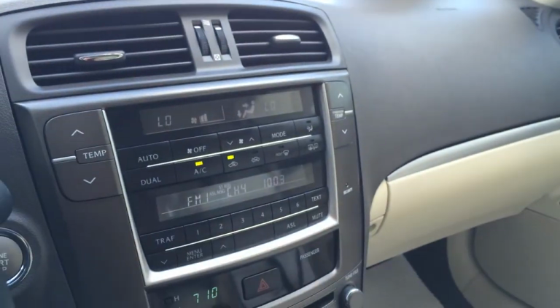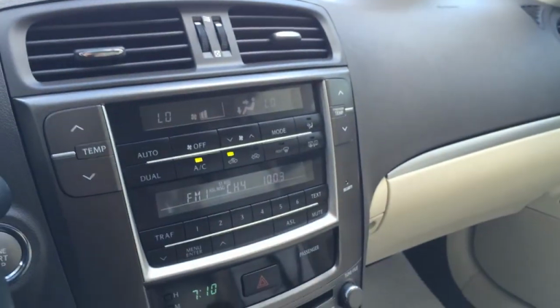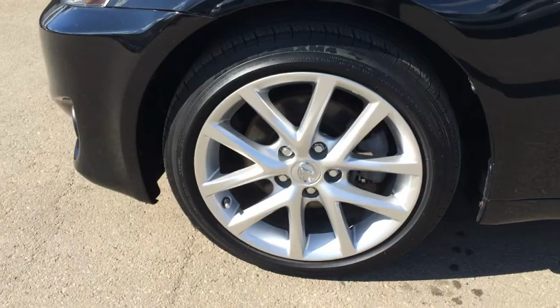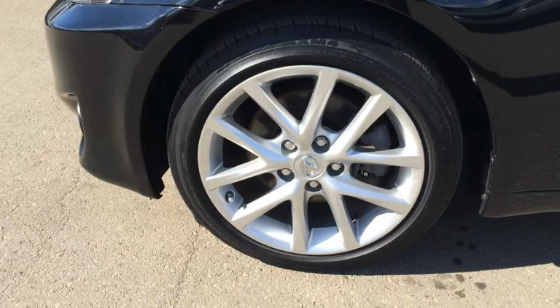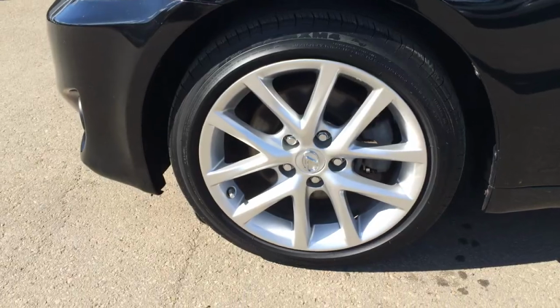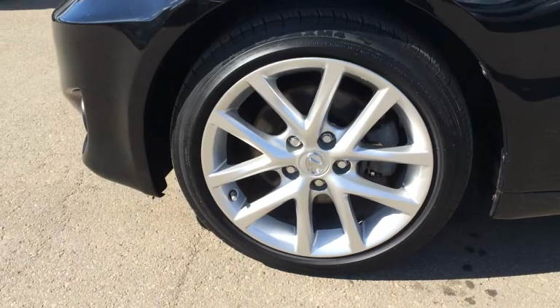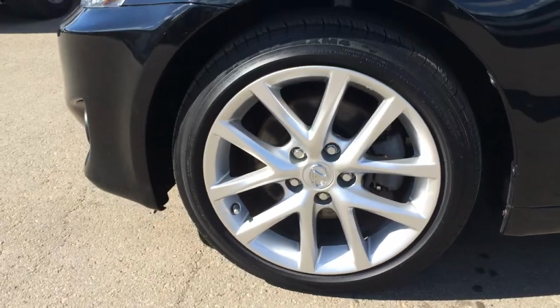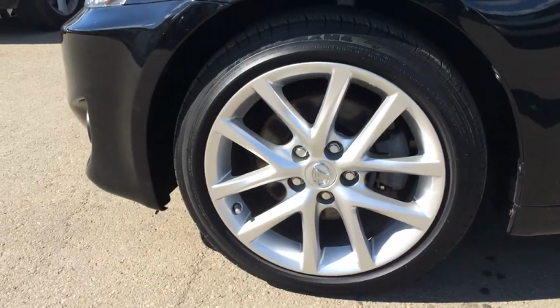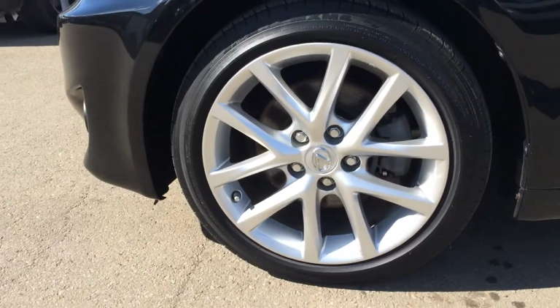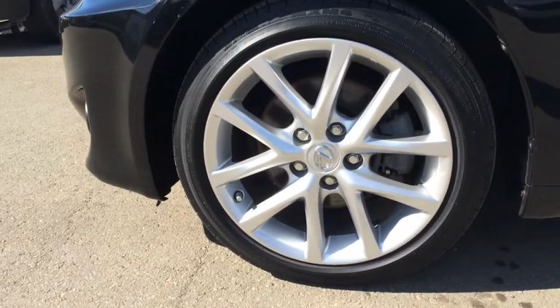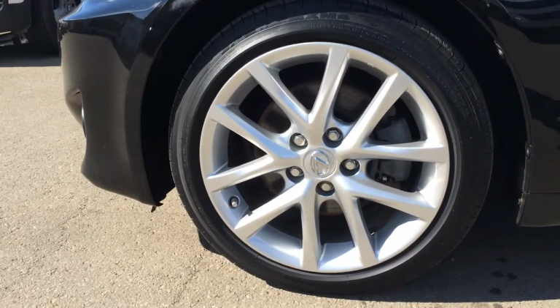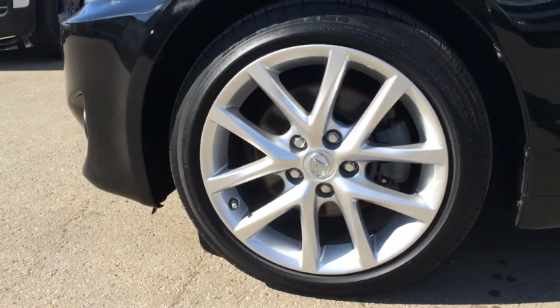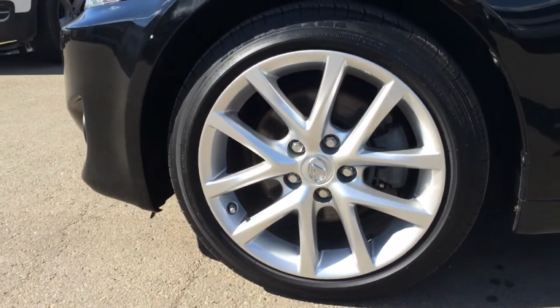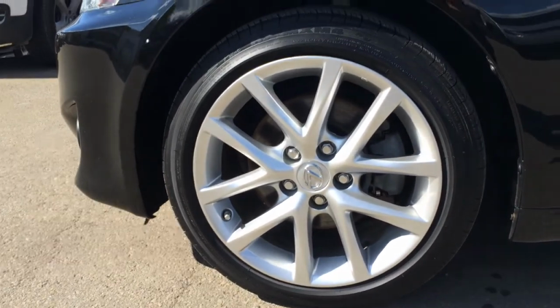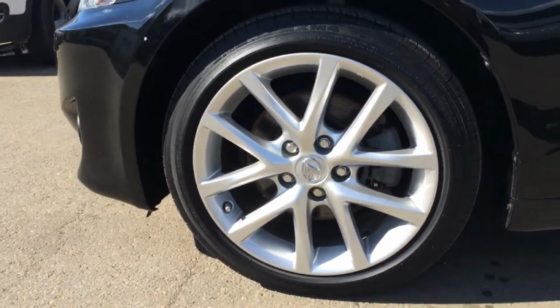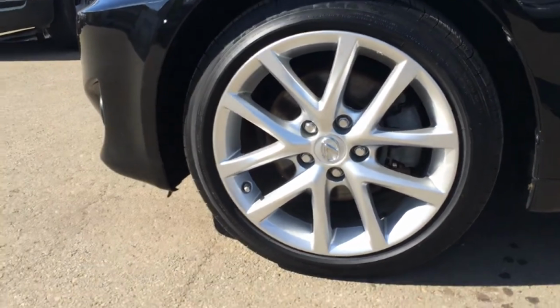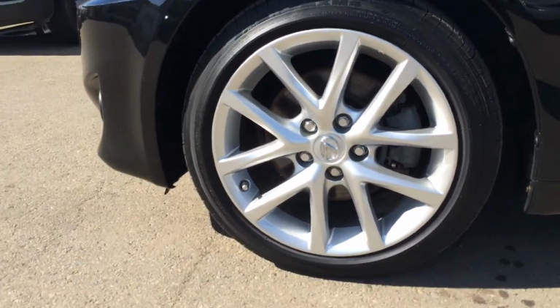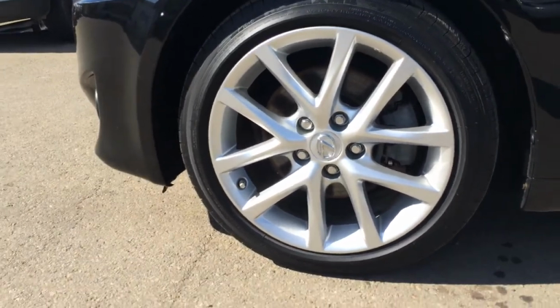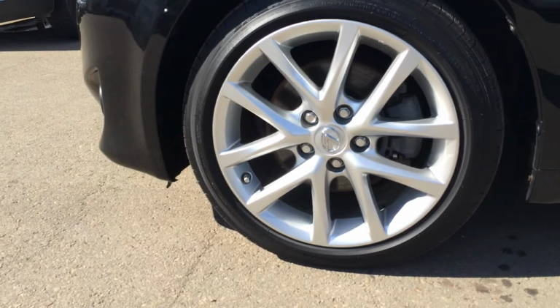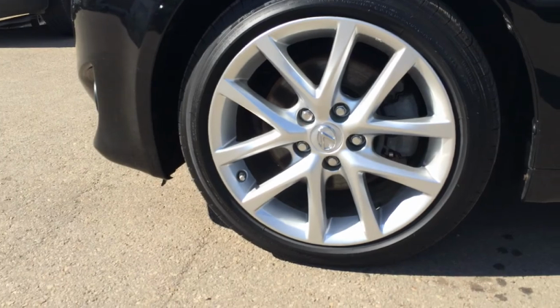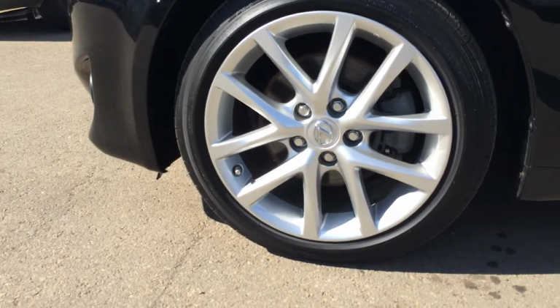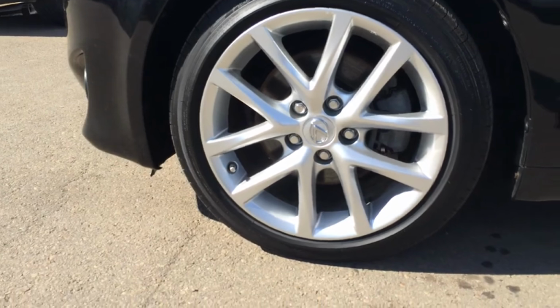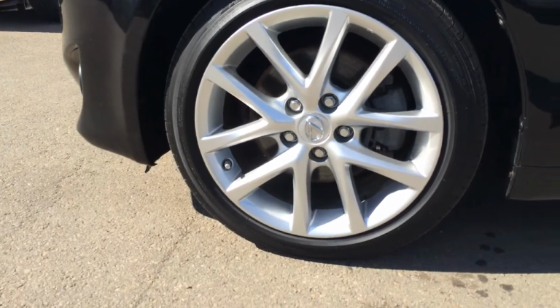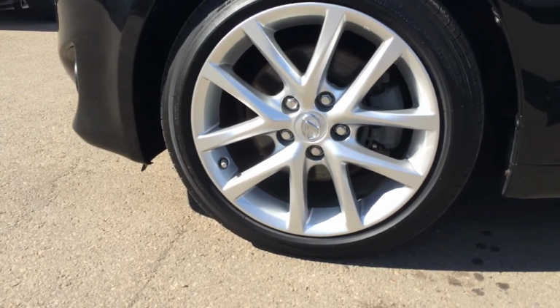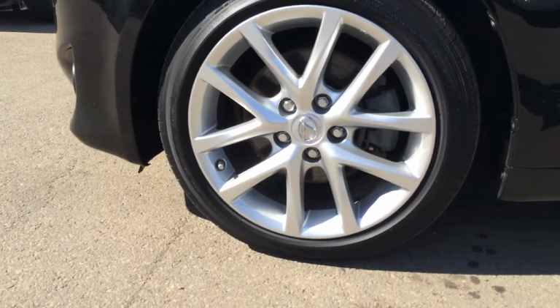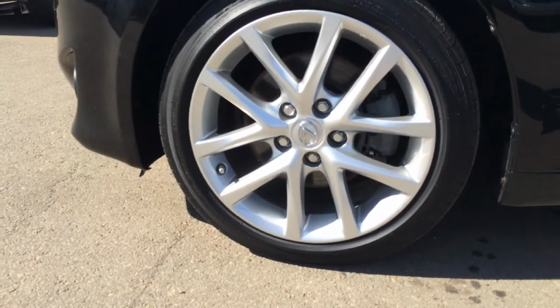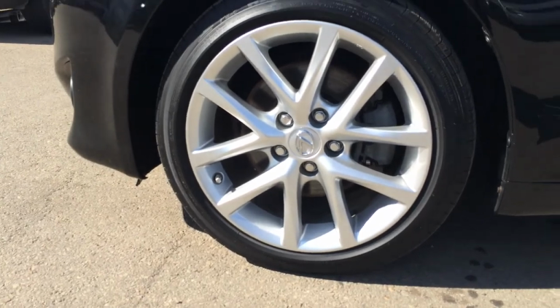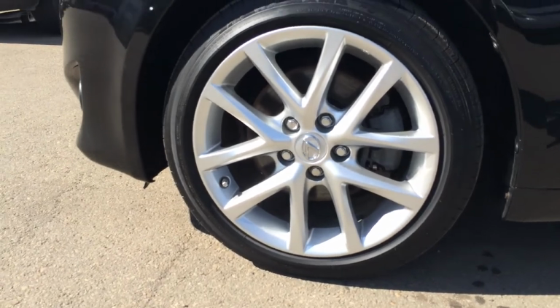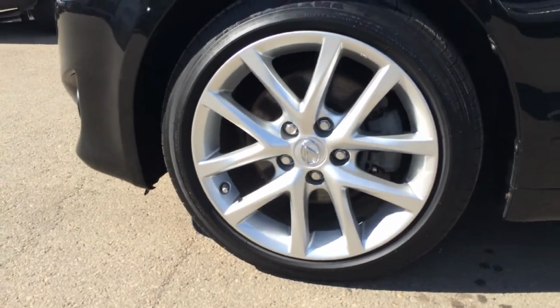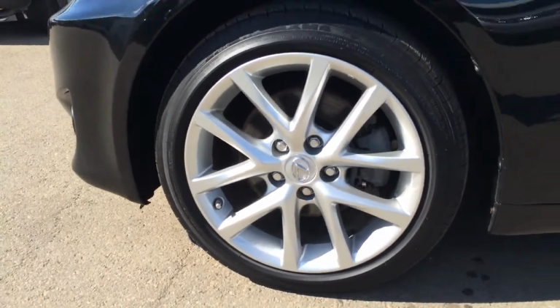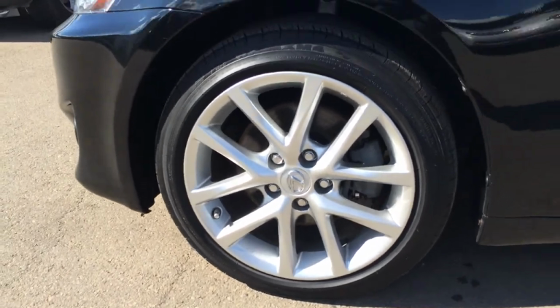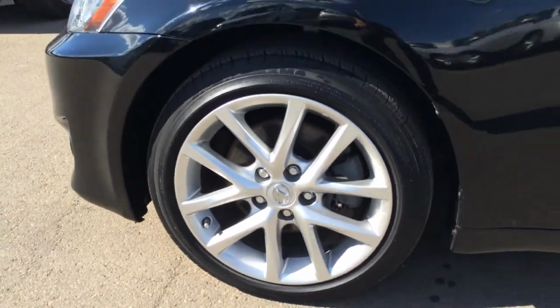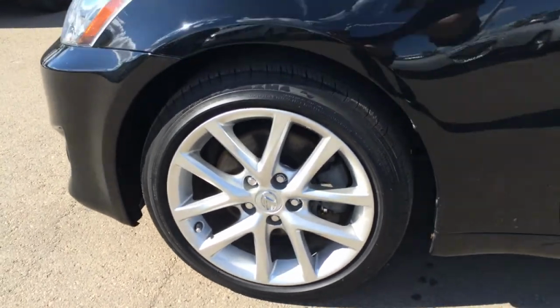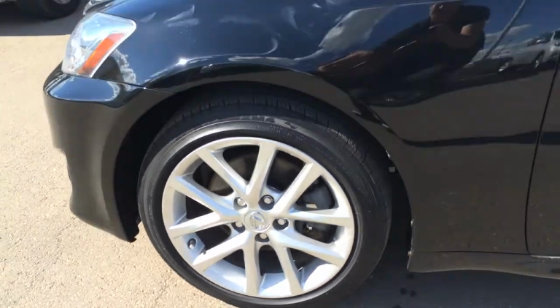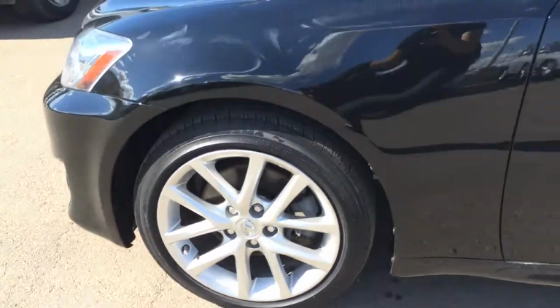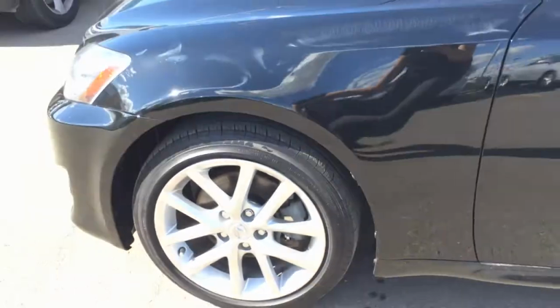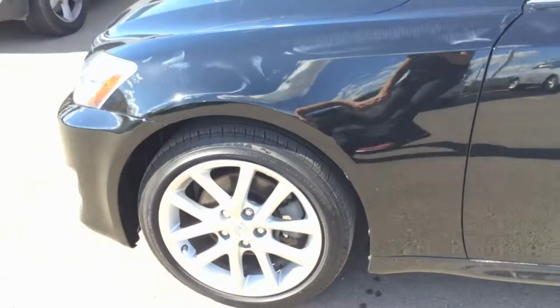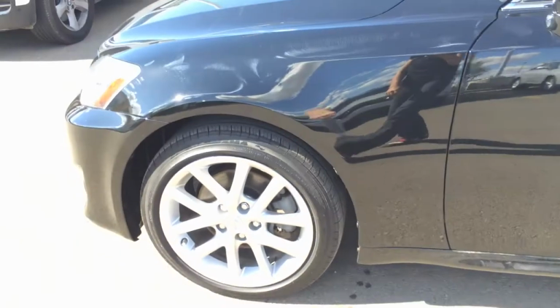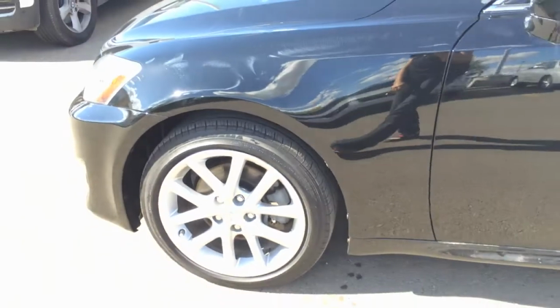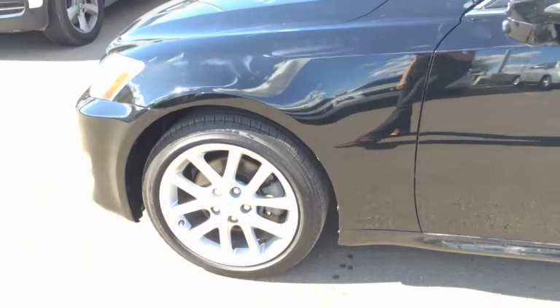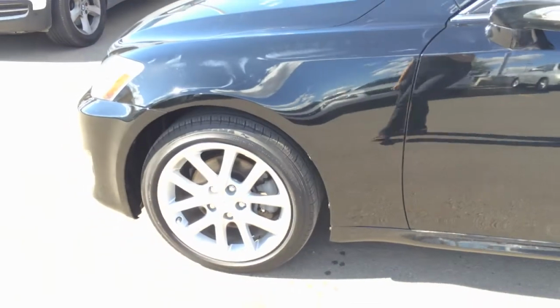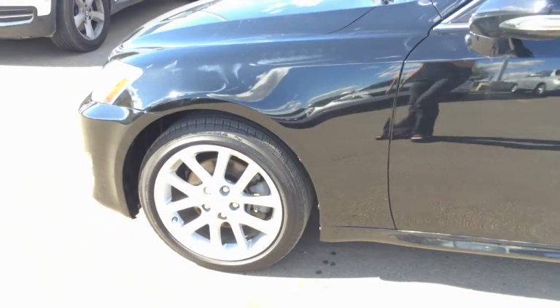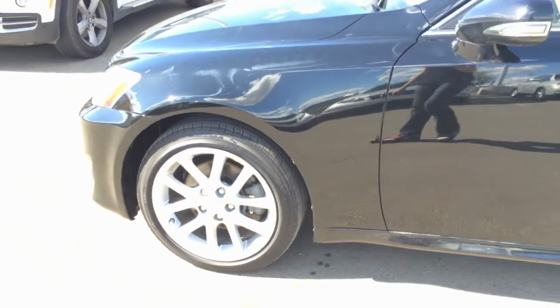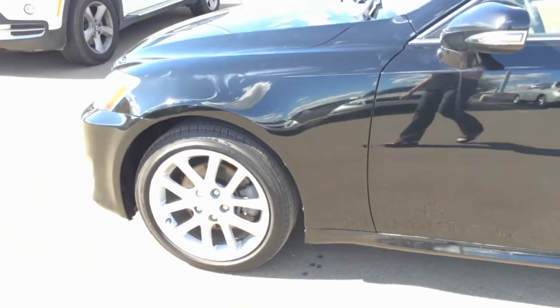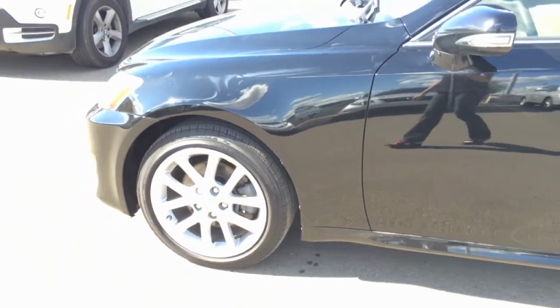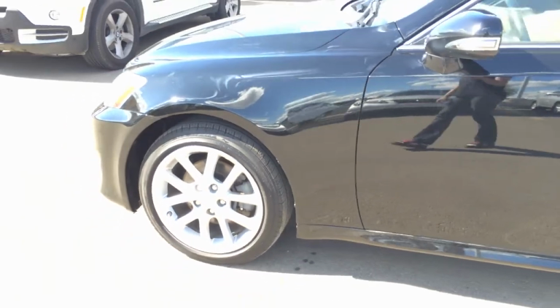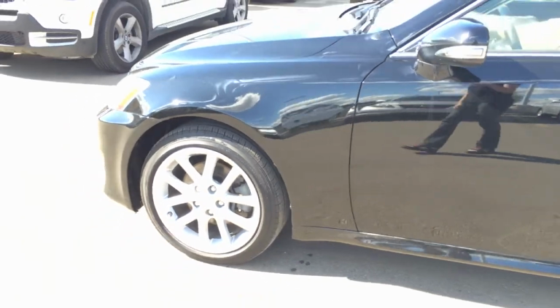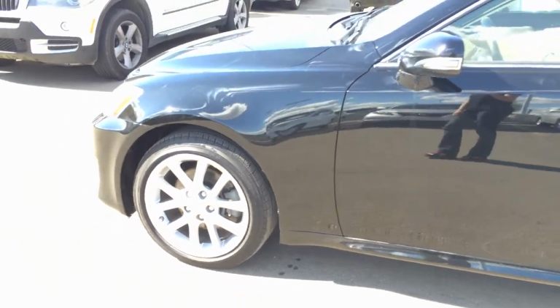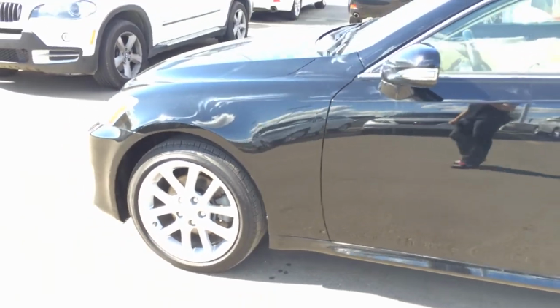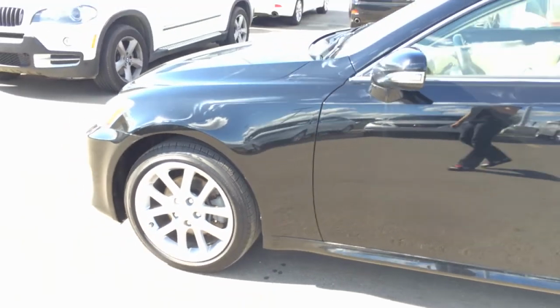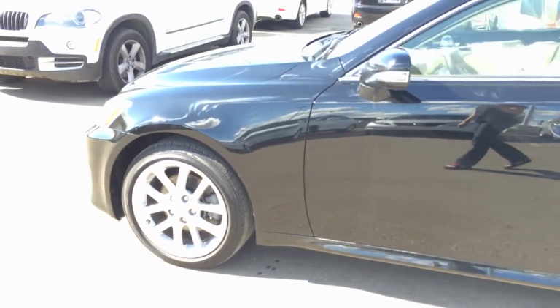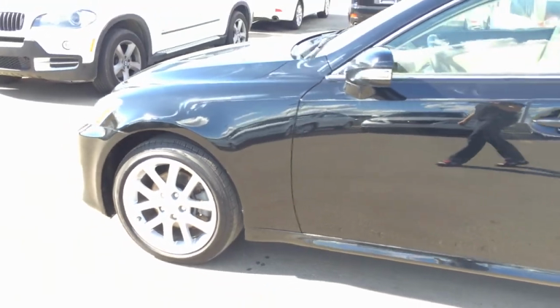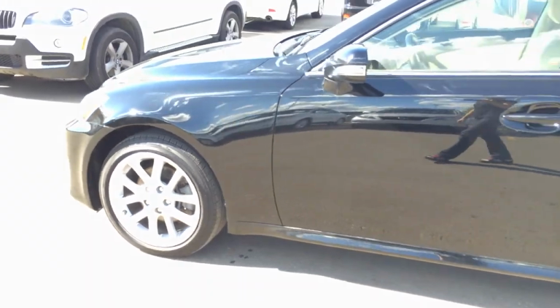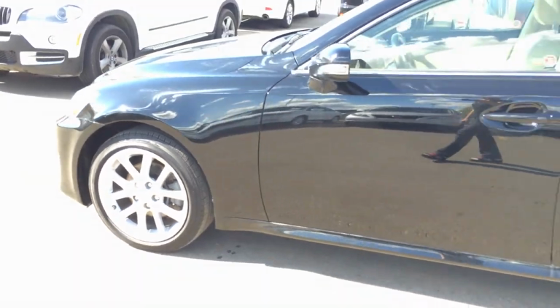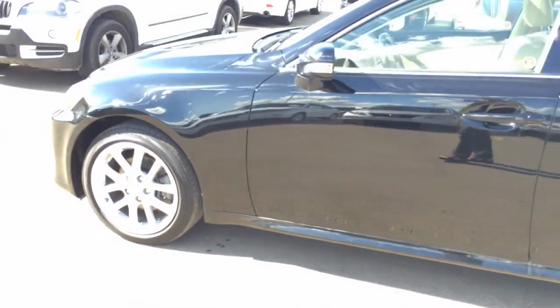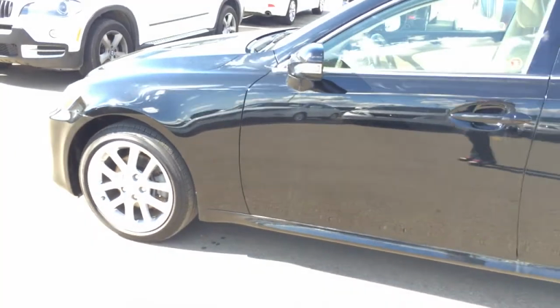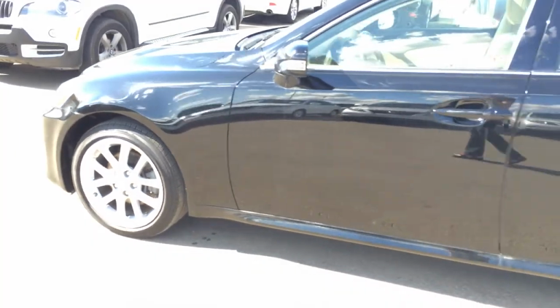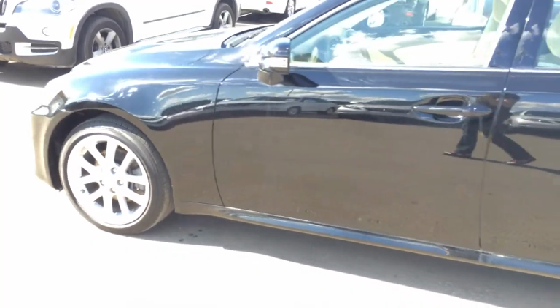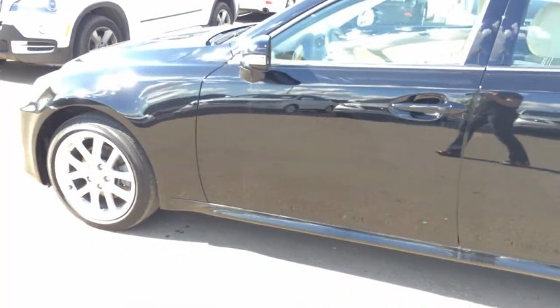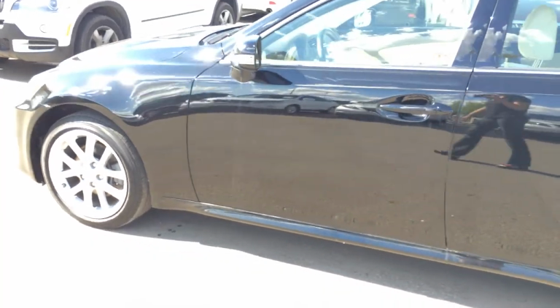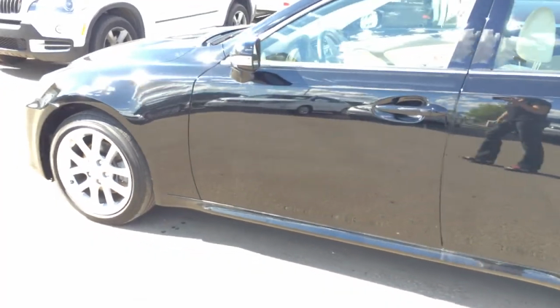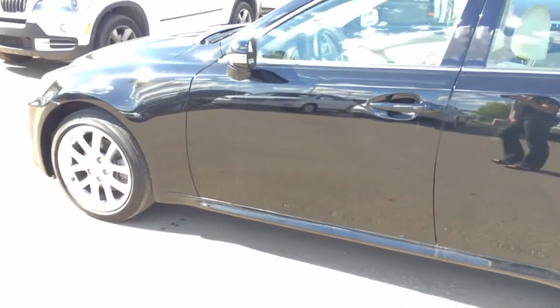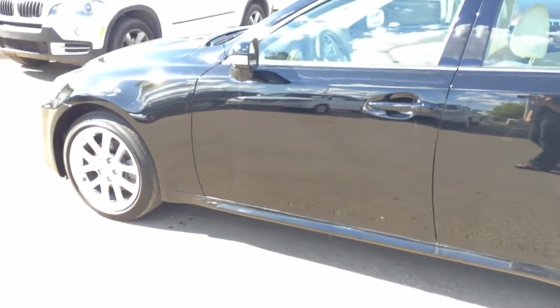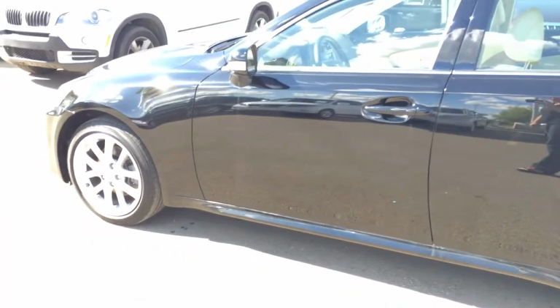17-inch alloy wheels. All-season tires with heel locks. You have keyless entry and smart access with key locker prevention.